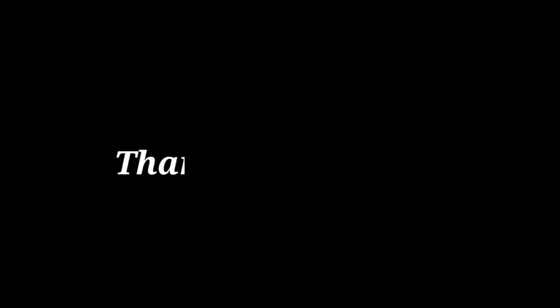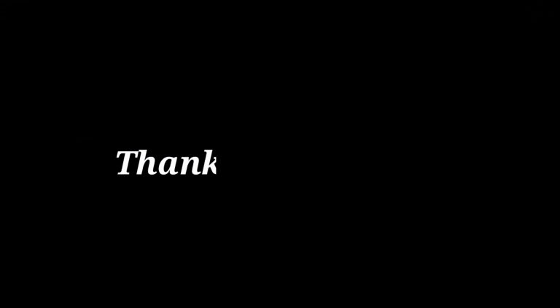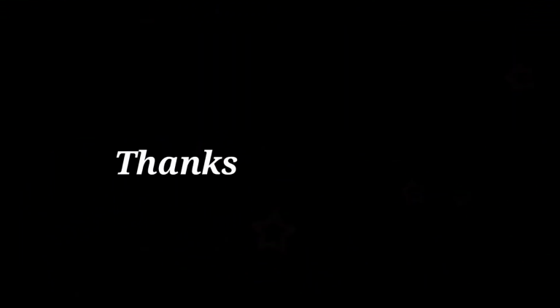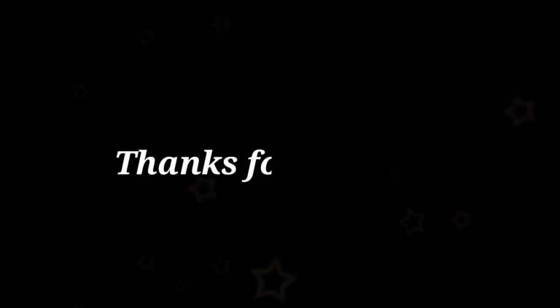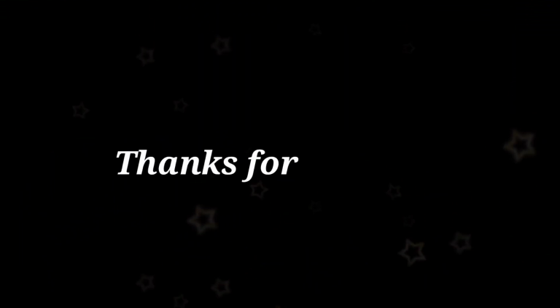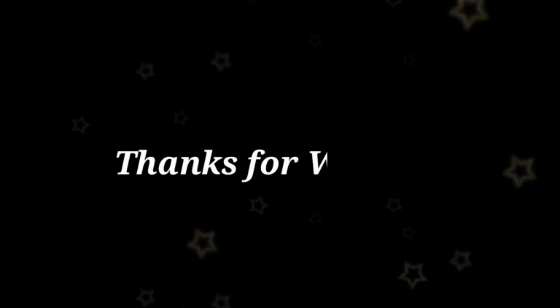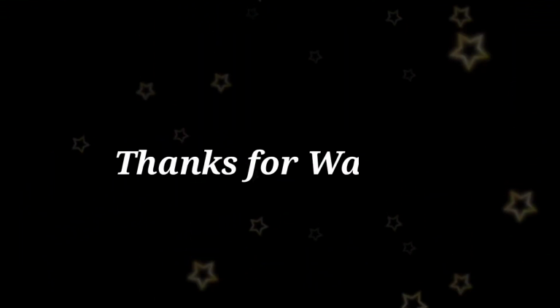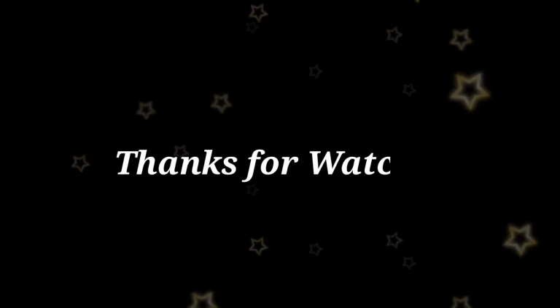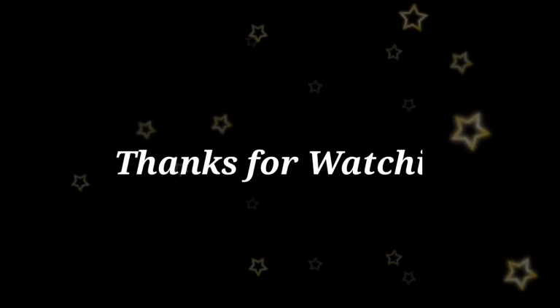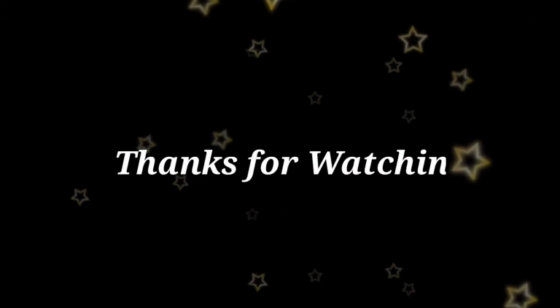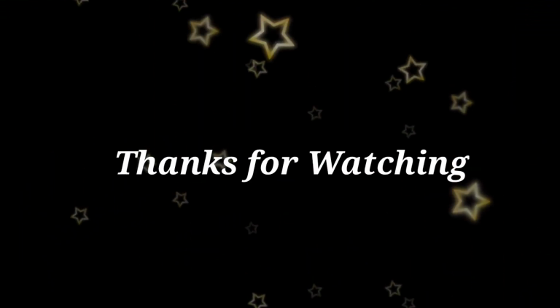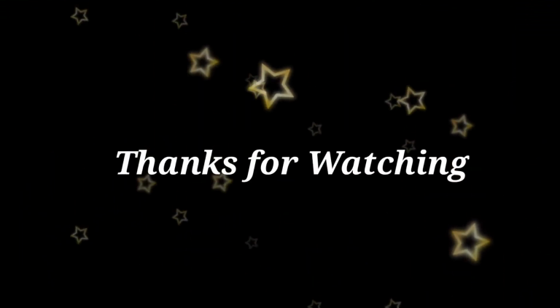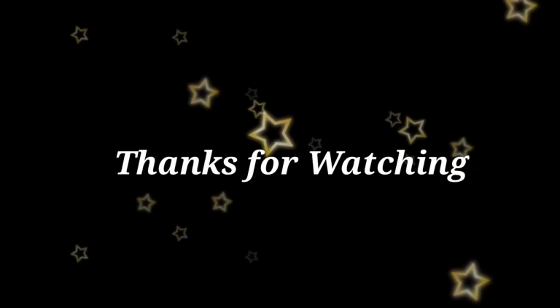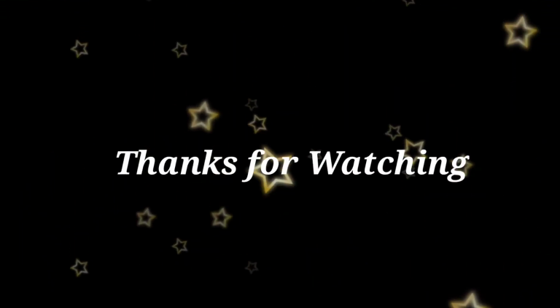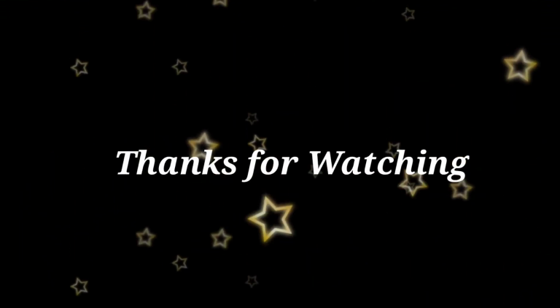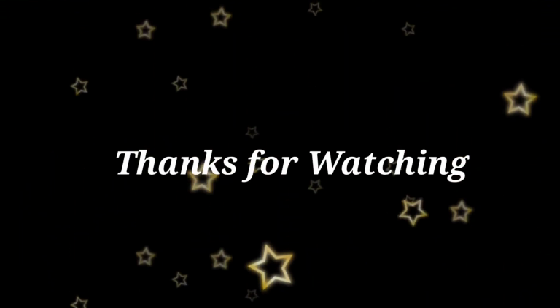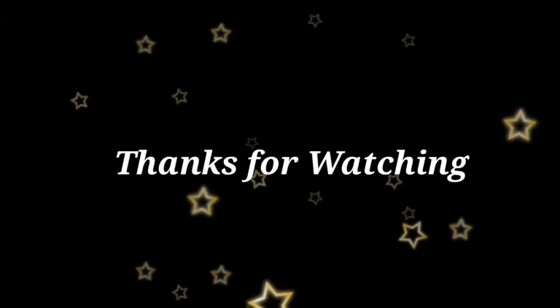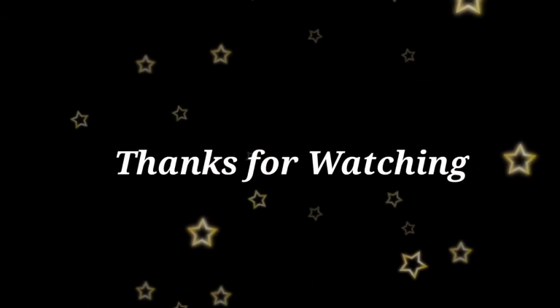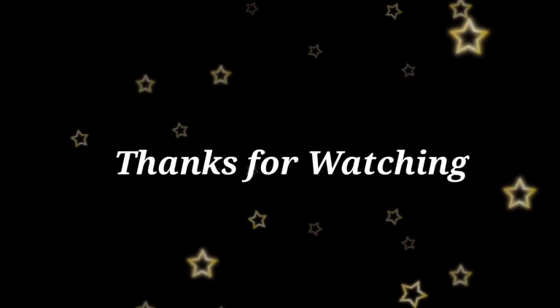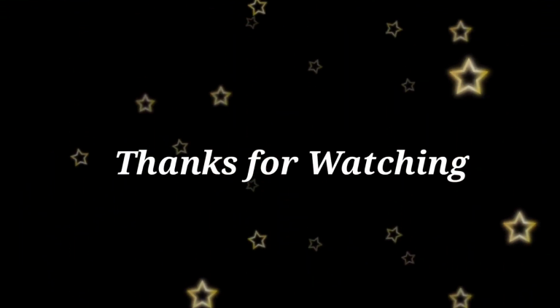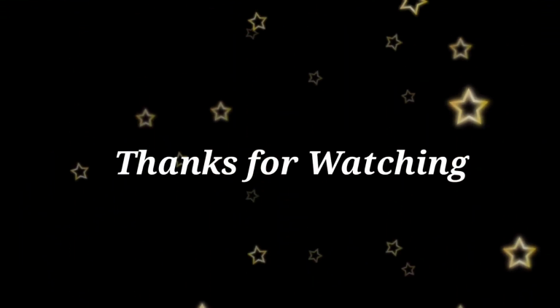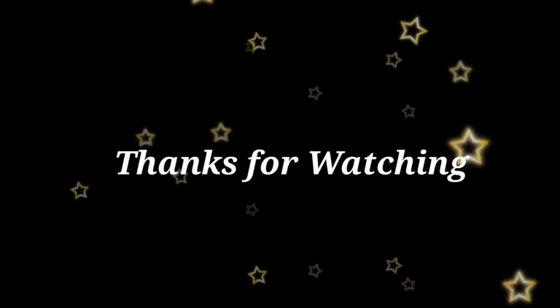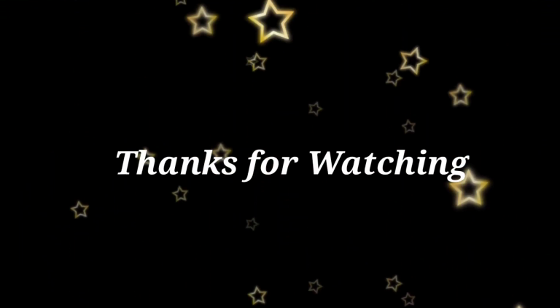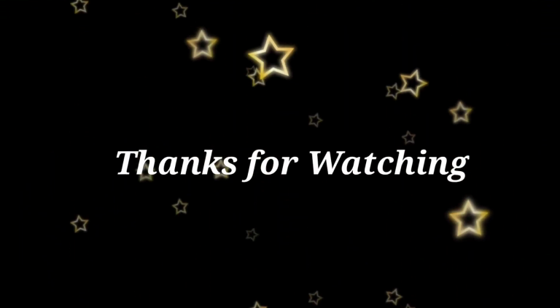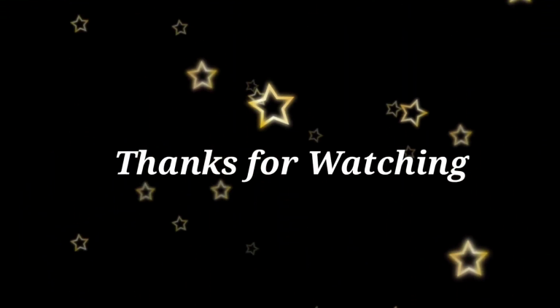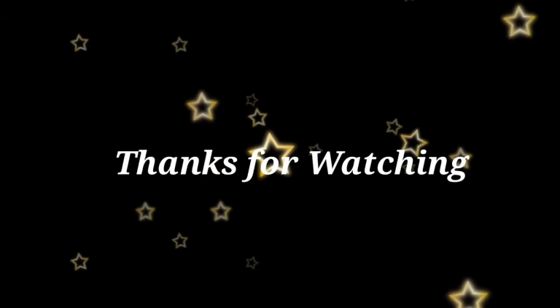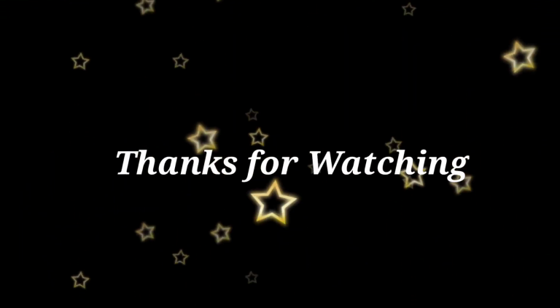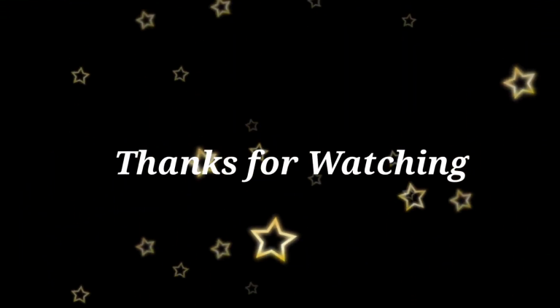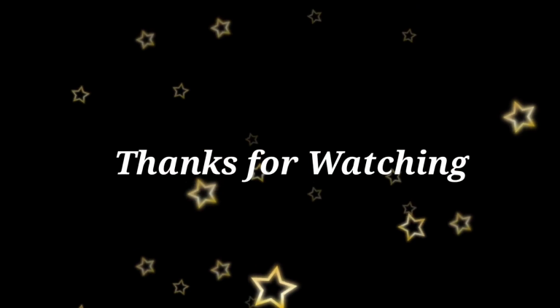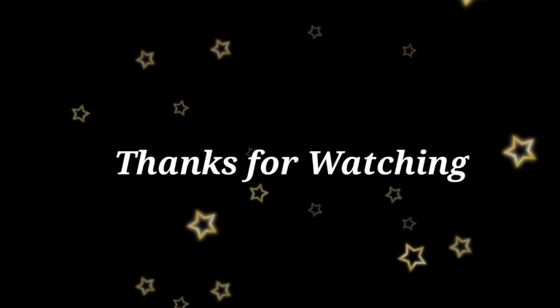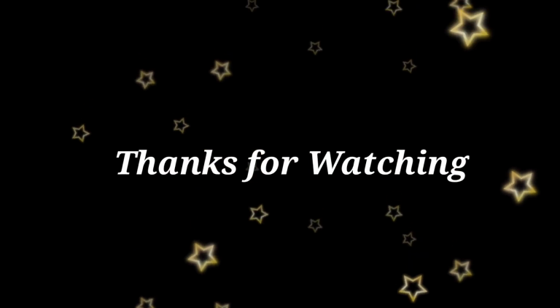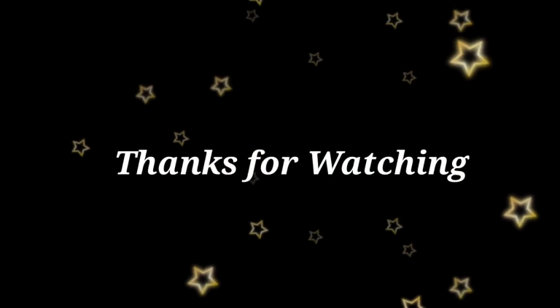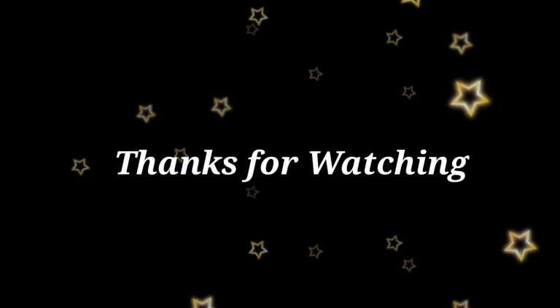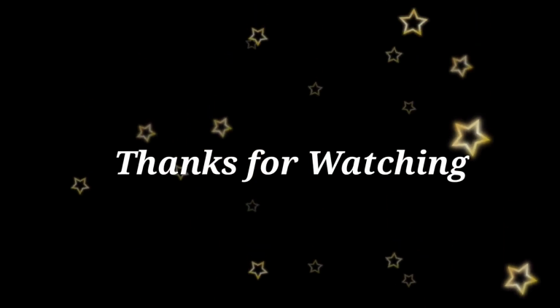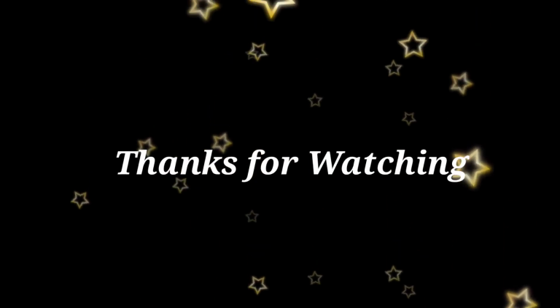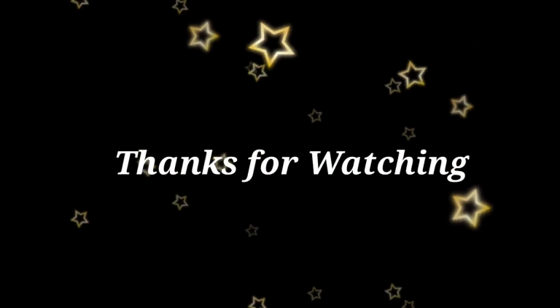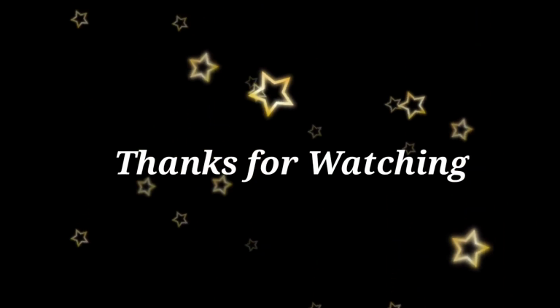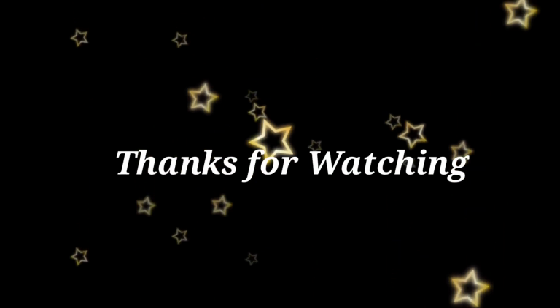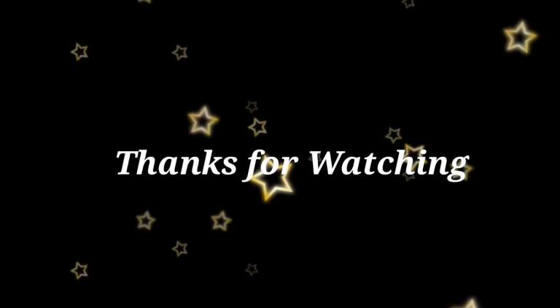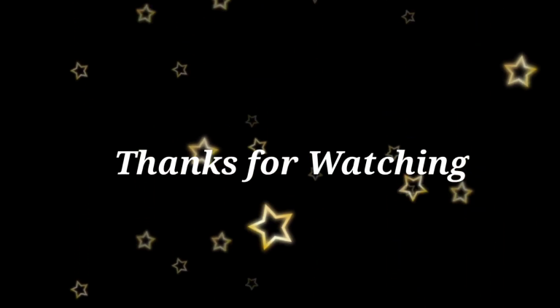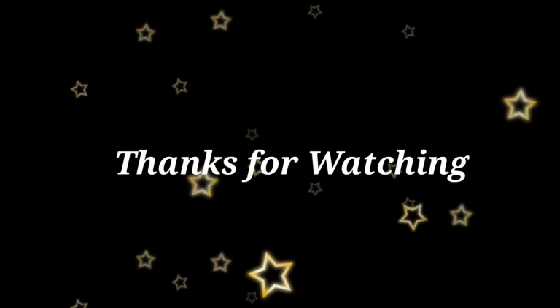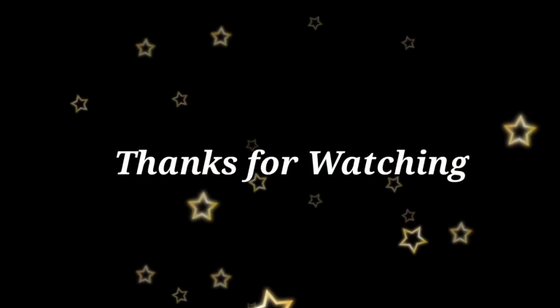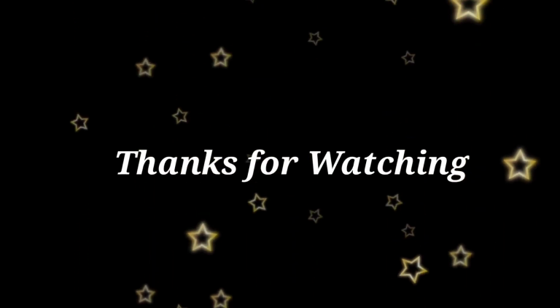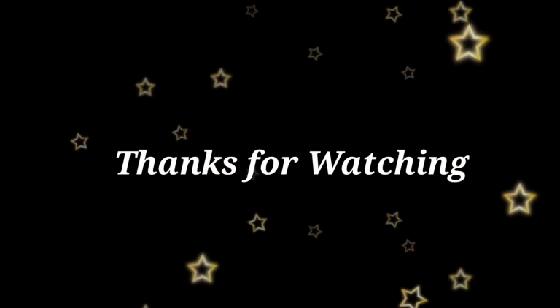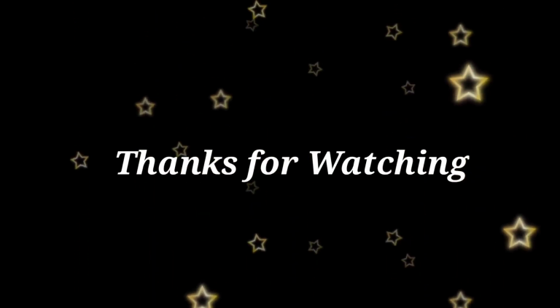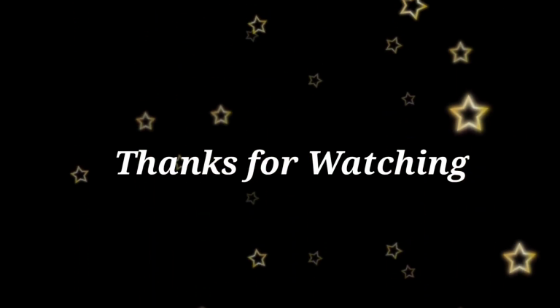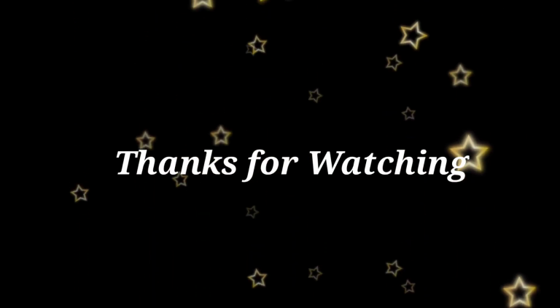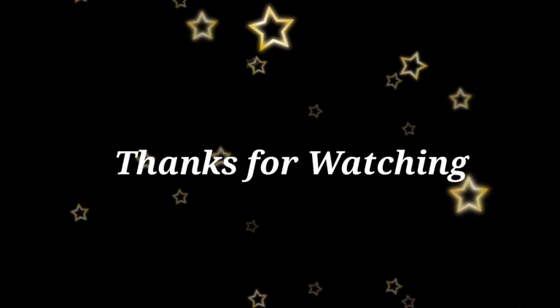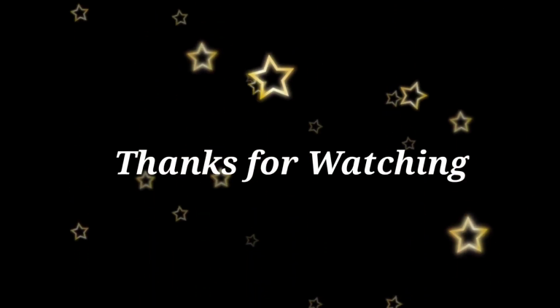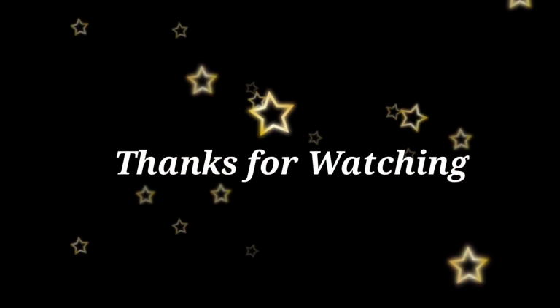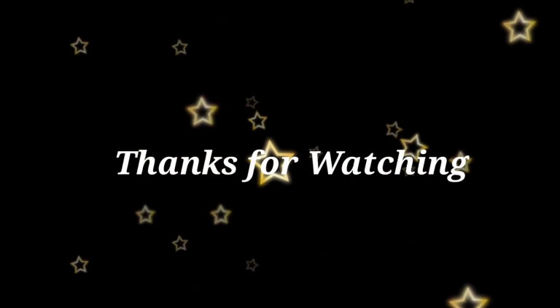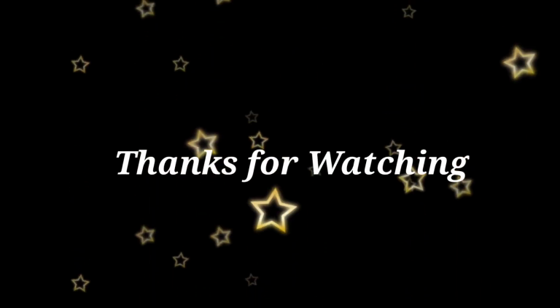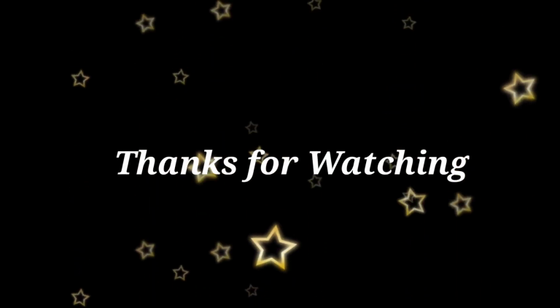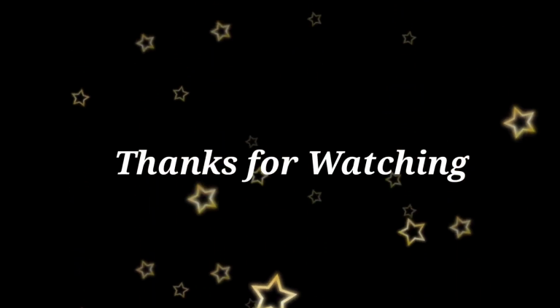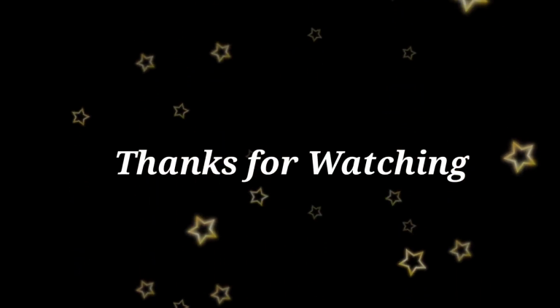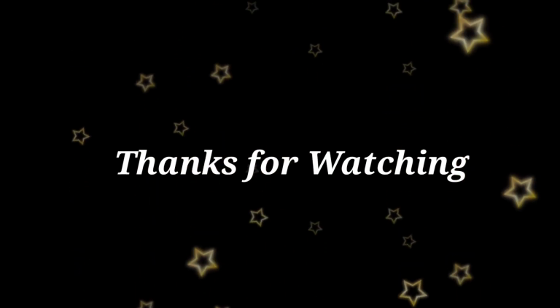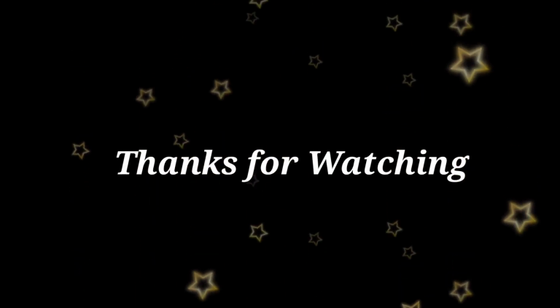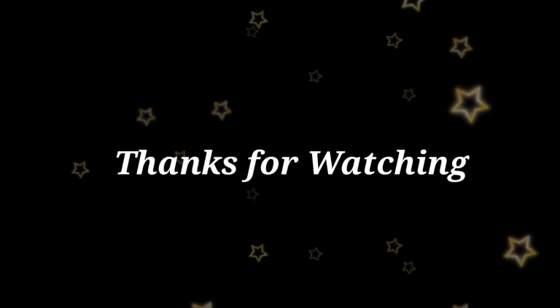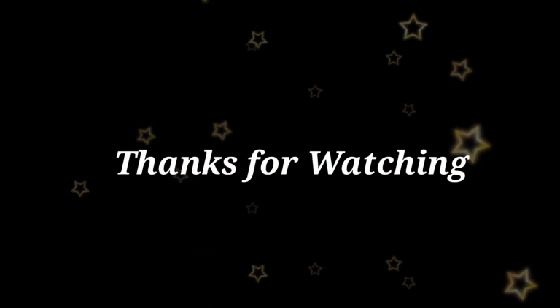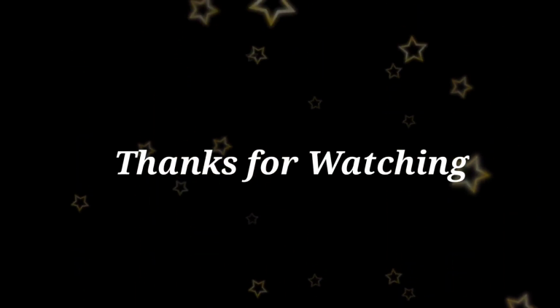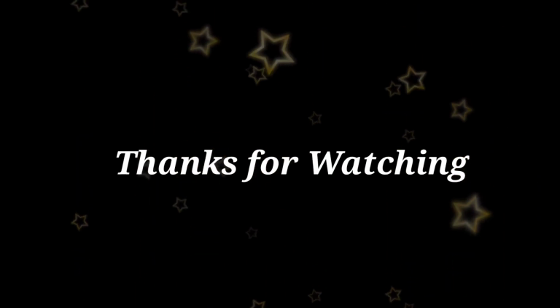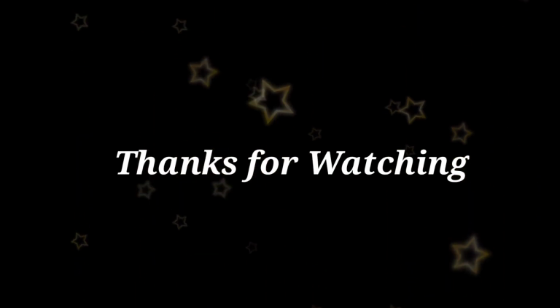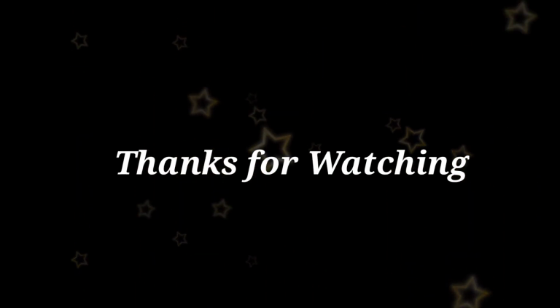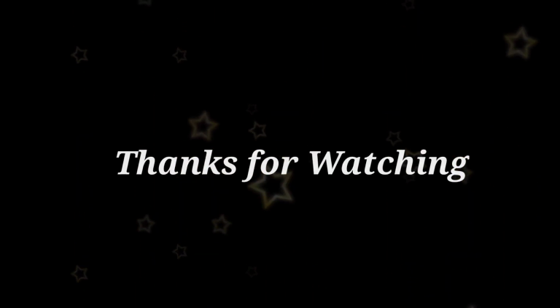If you liked this video, please share and subscribe to my channel and don't forget to tap on the bell icon for further notifications.